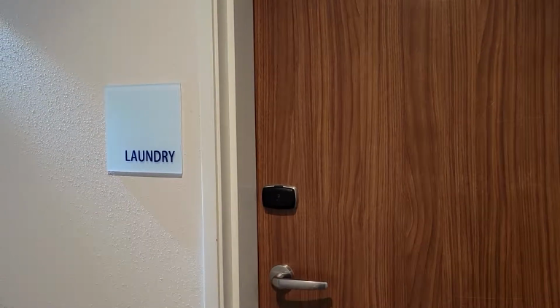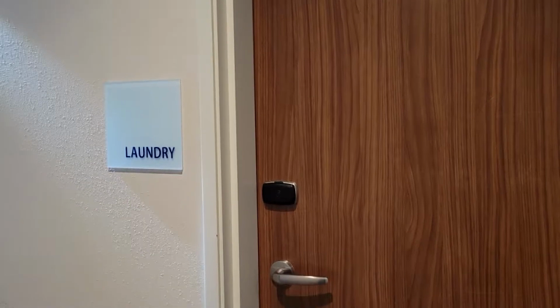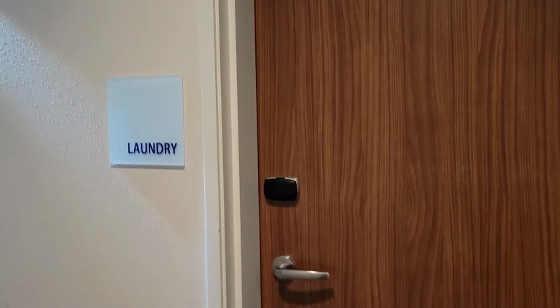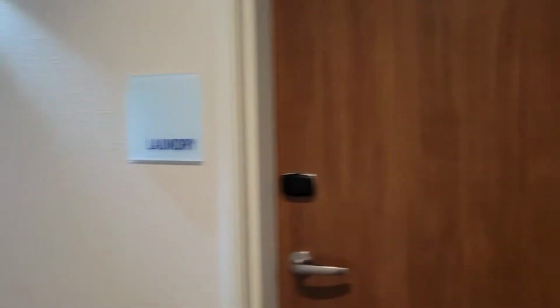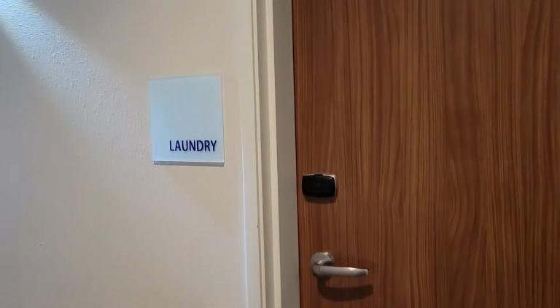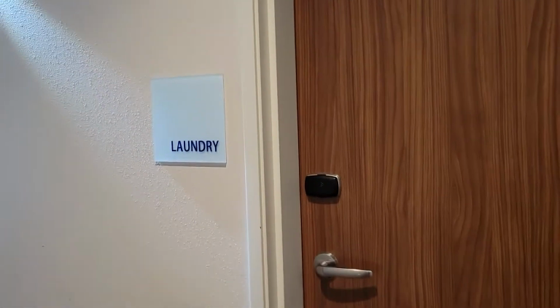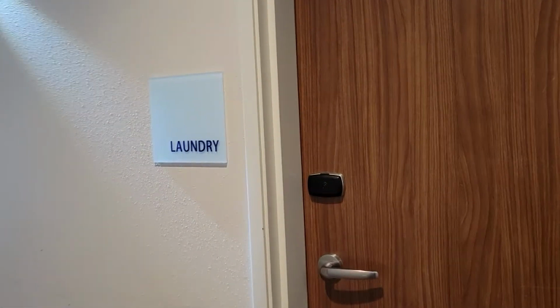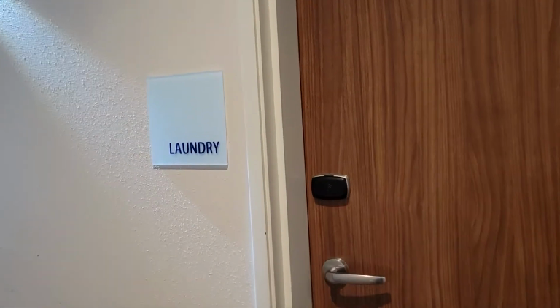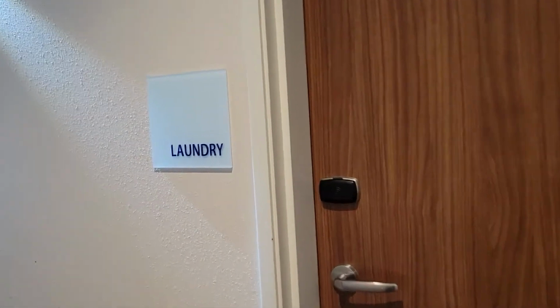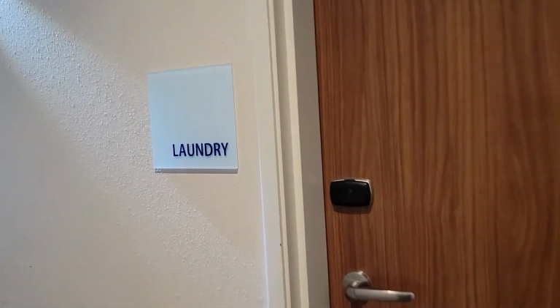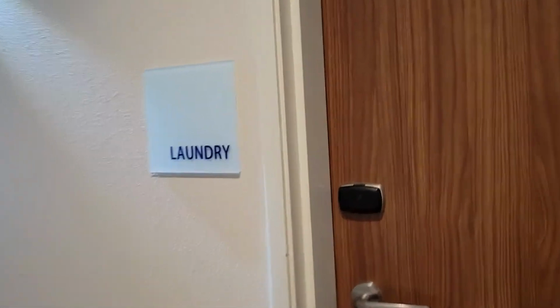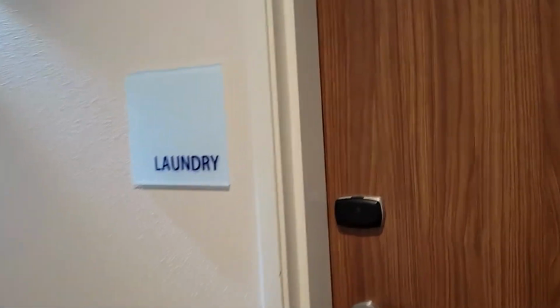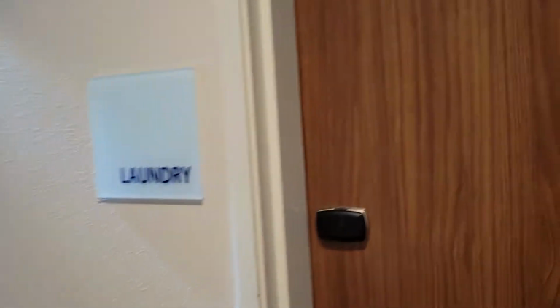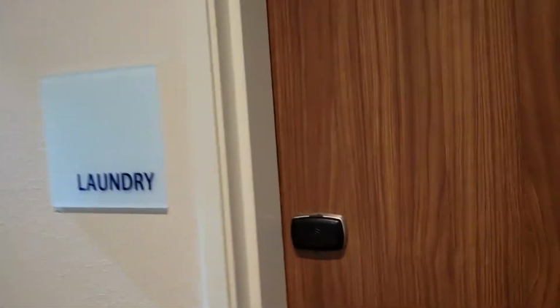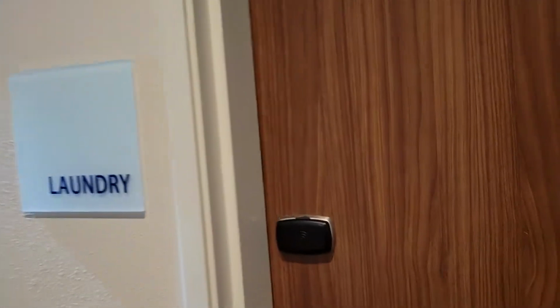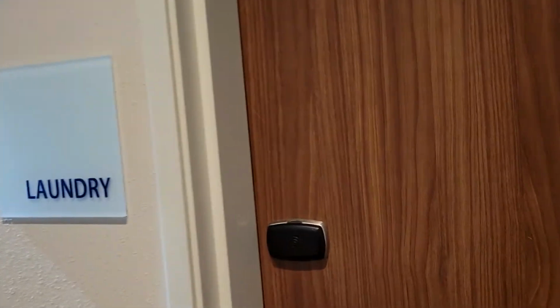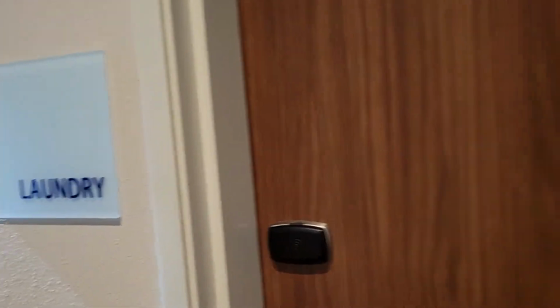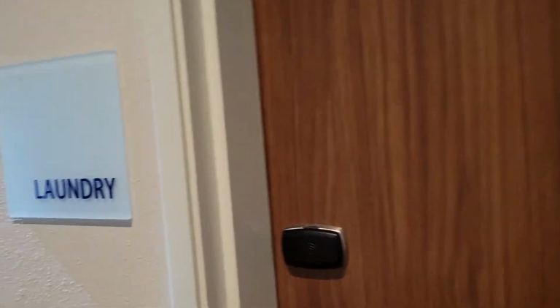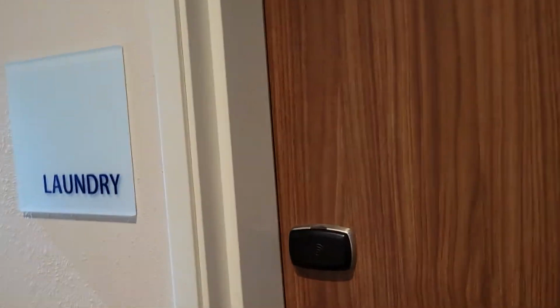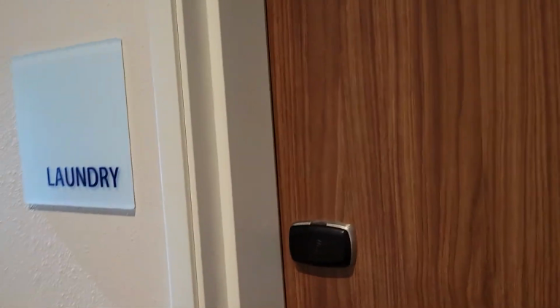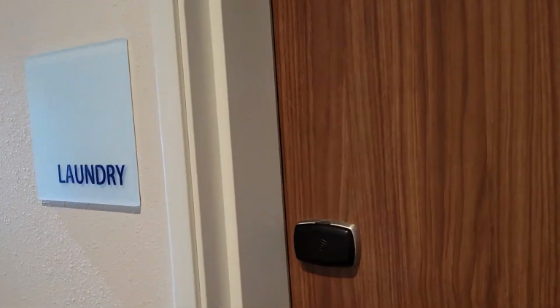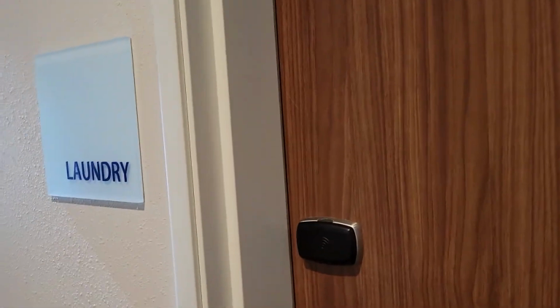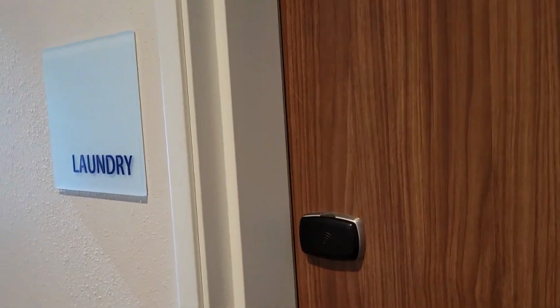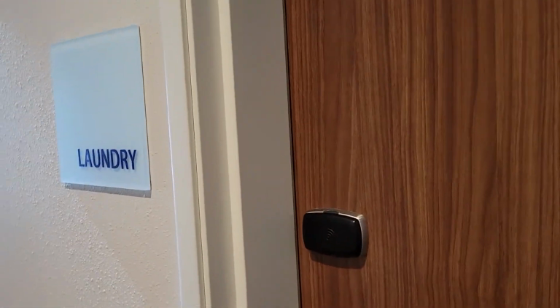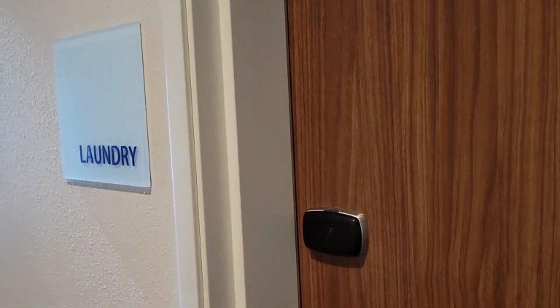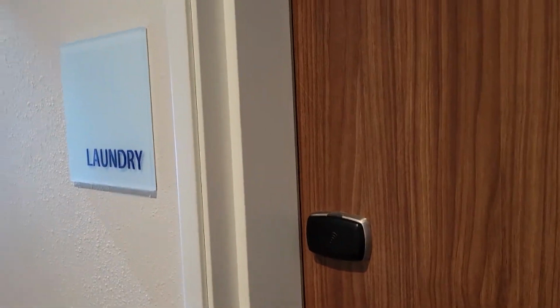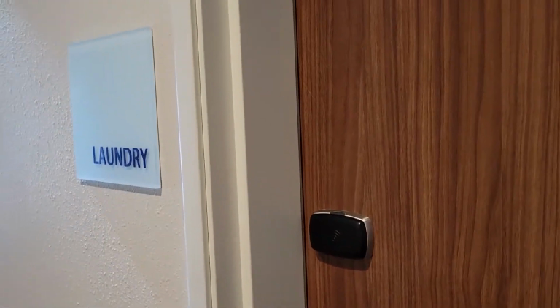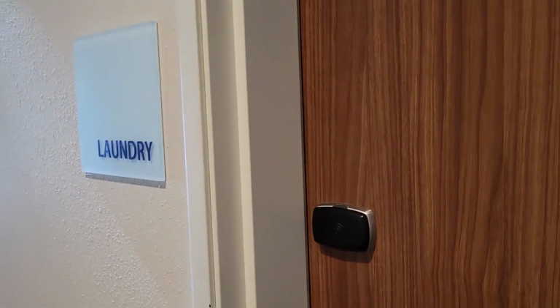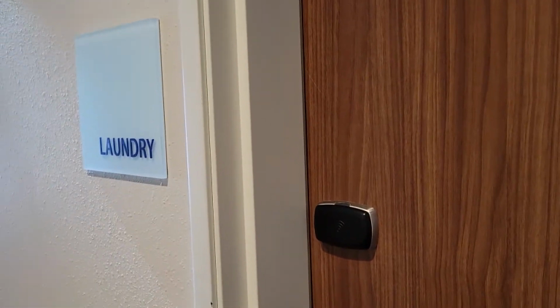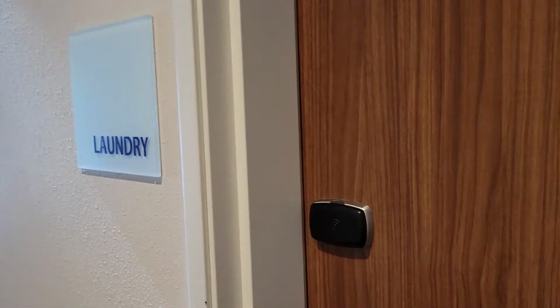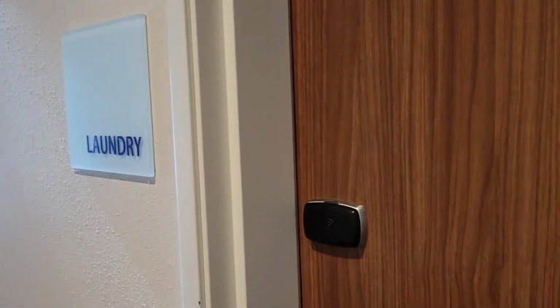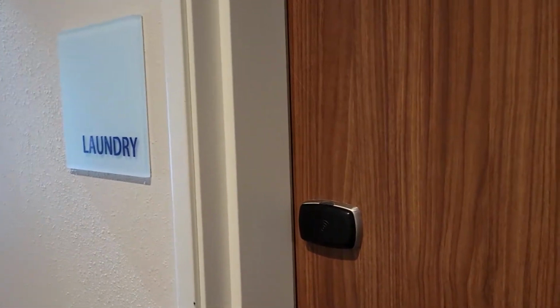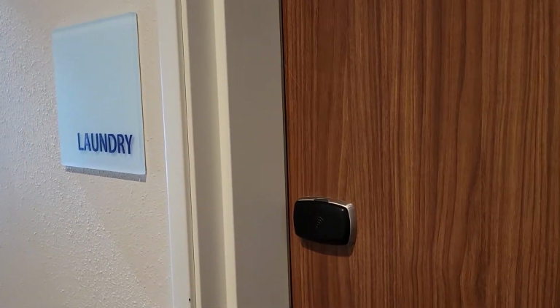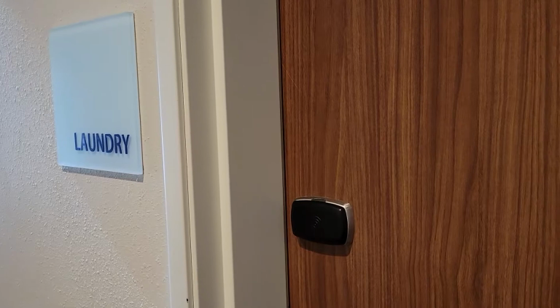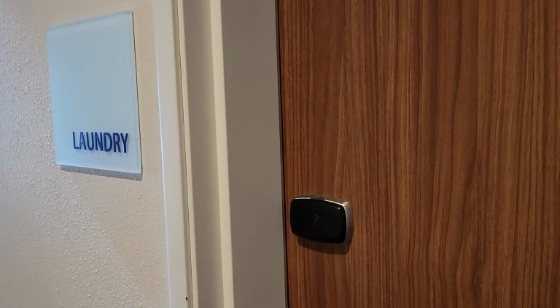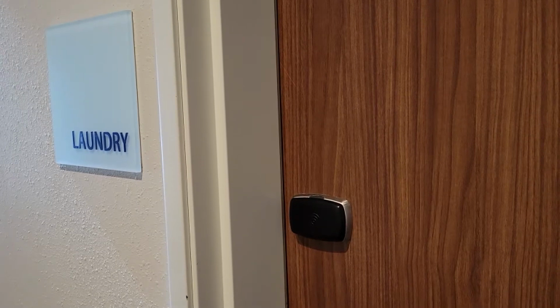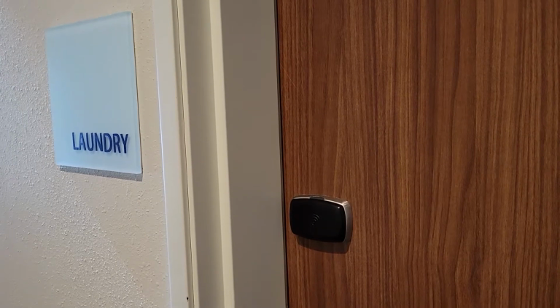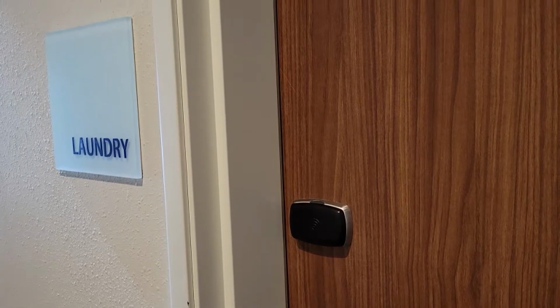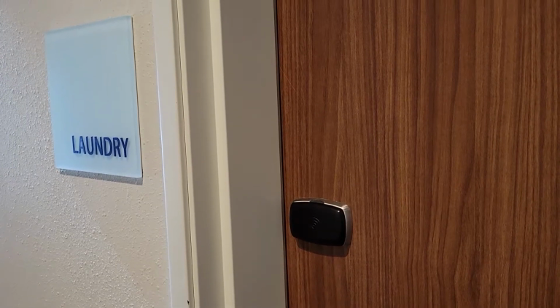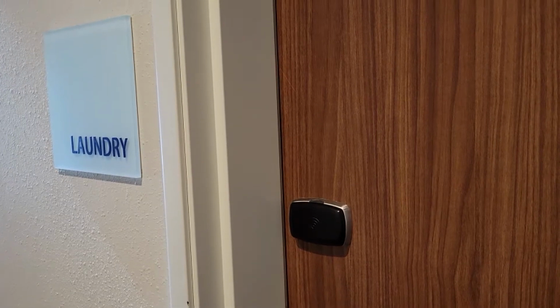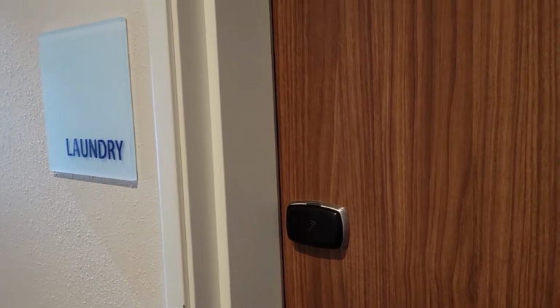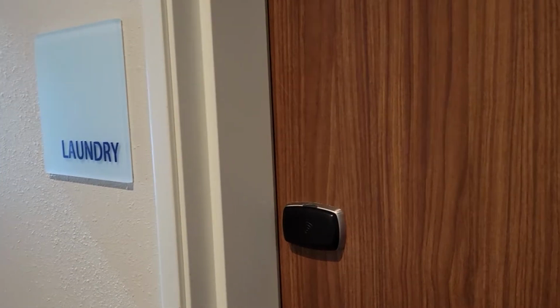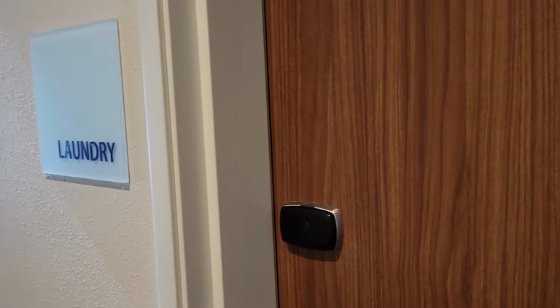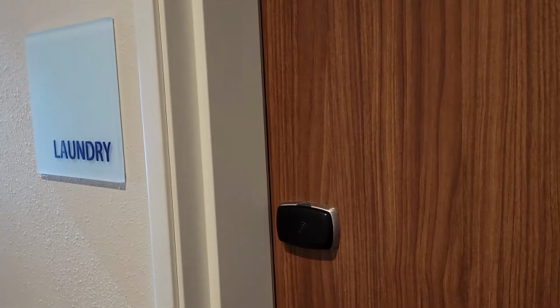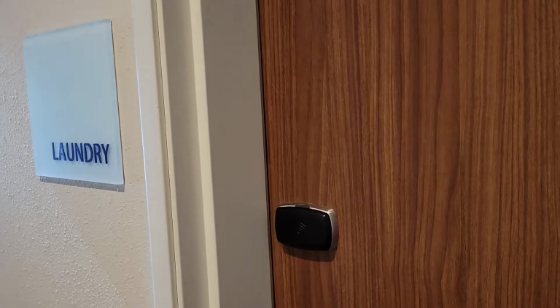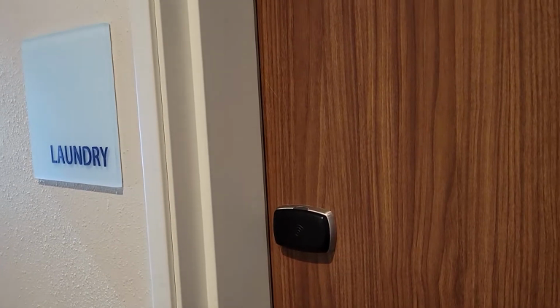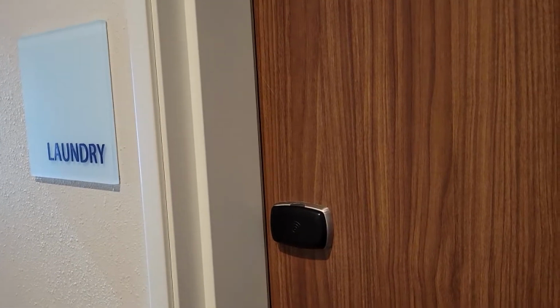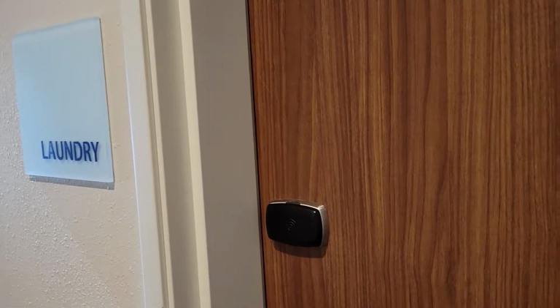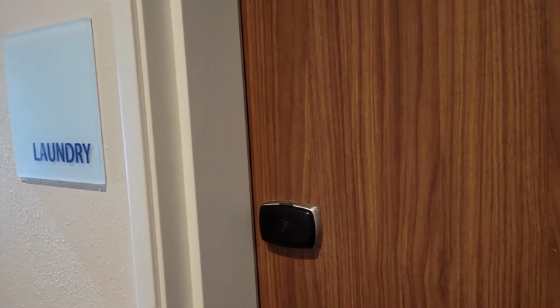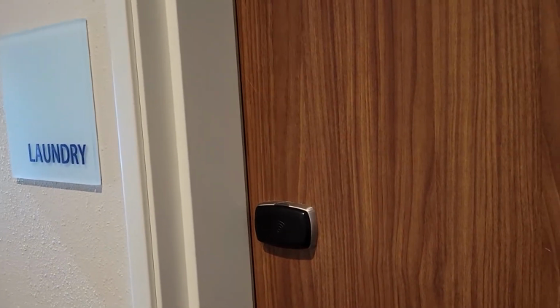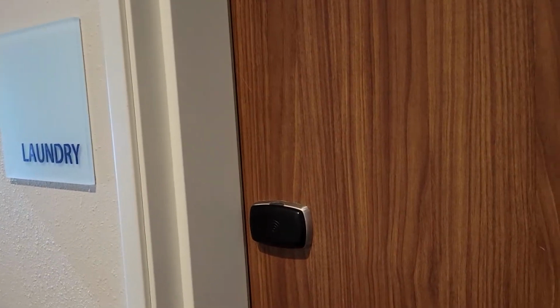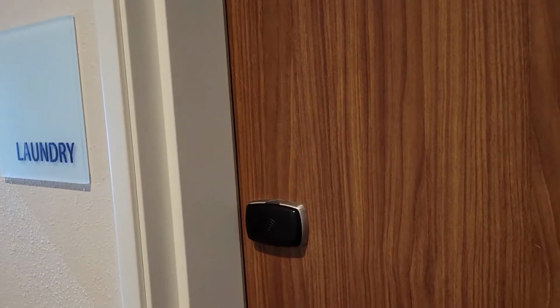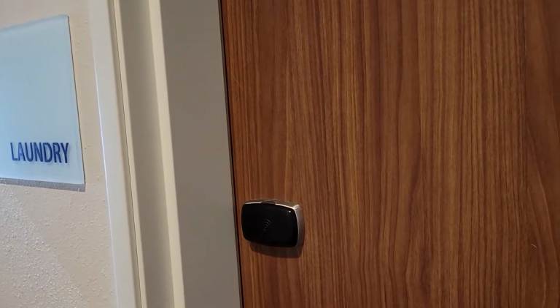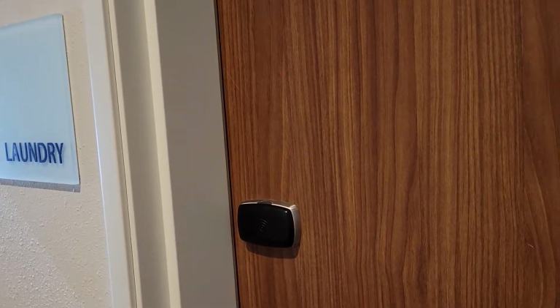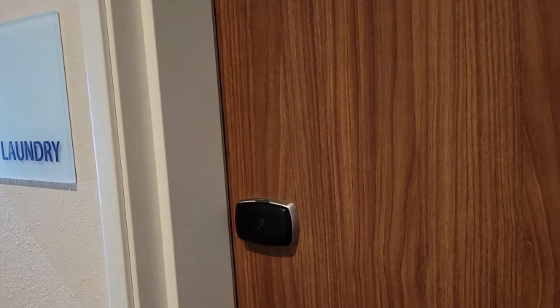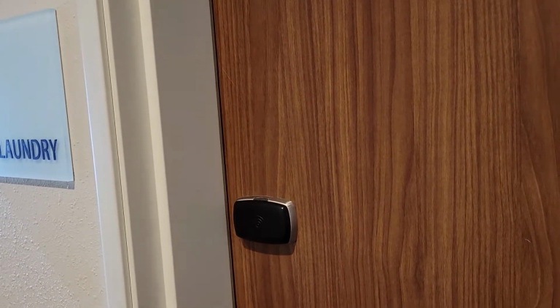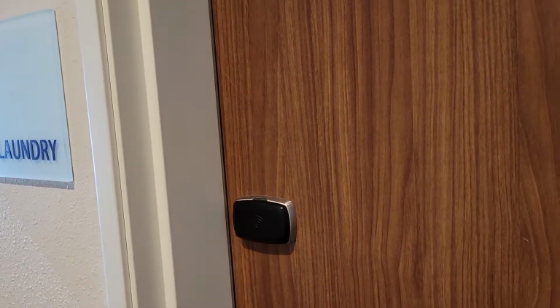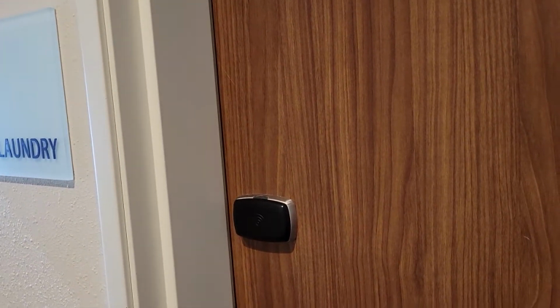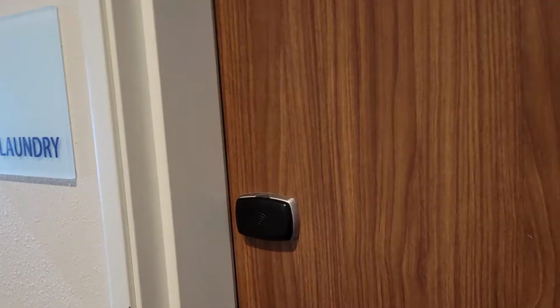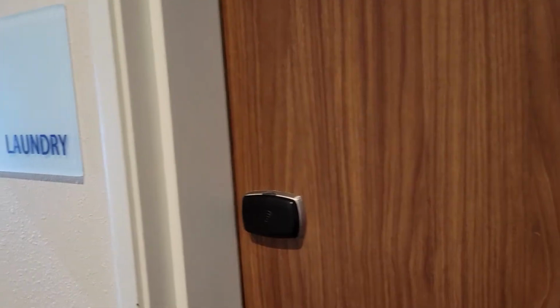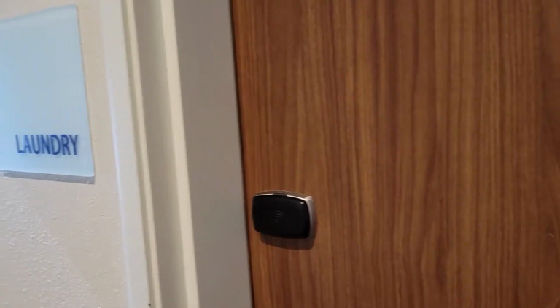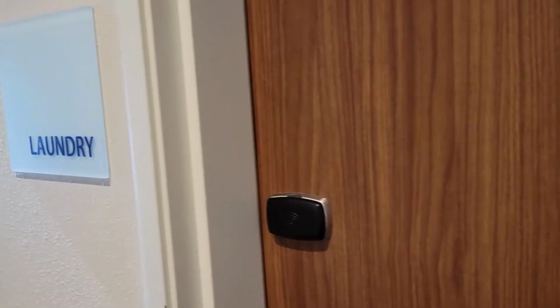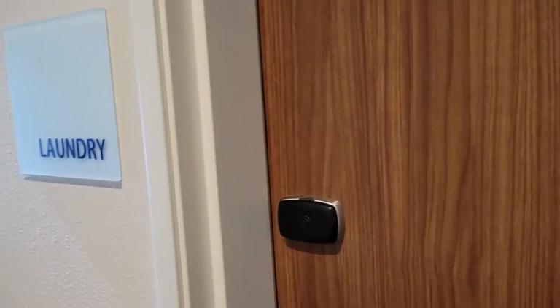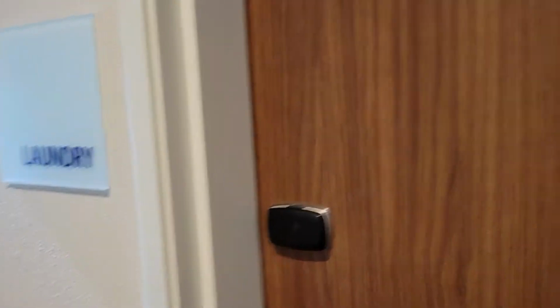Here's the guest laundry room review for the Holiday Inn & Suites in Goodlettsville, Nashville, Tennessee.